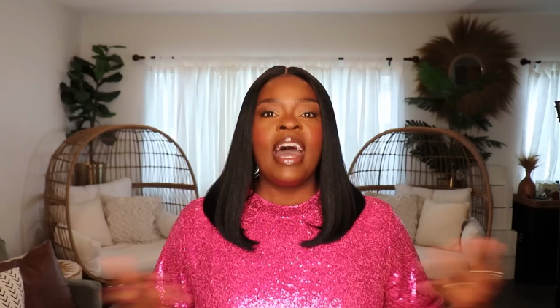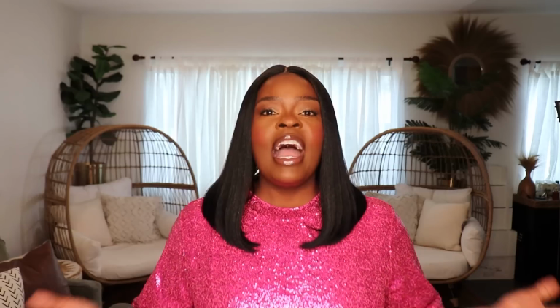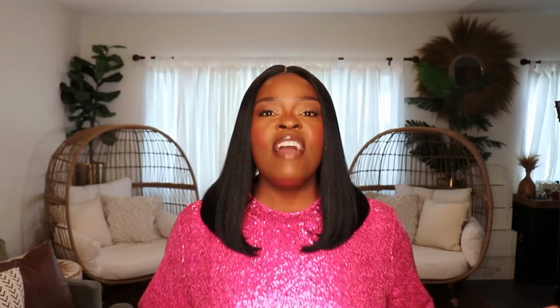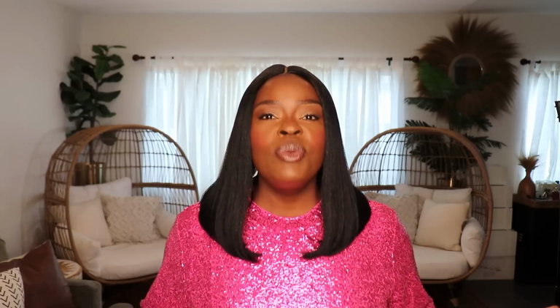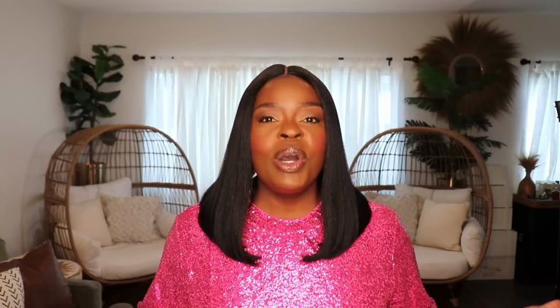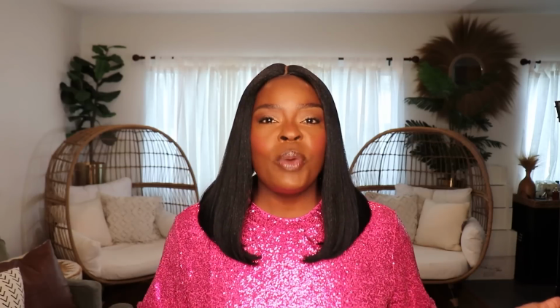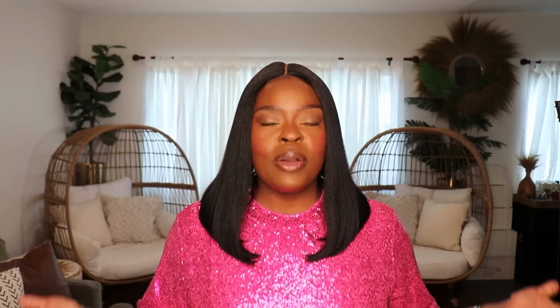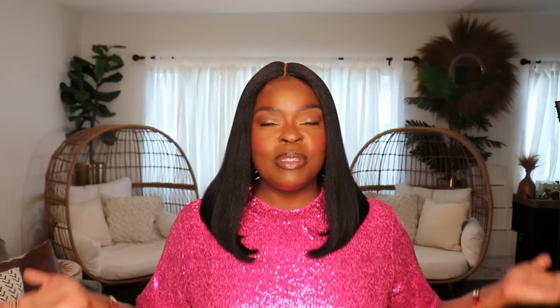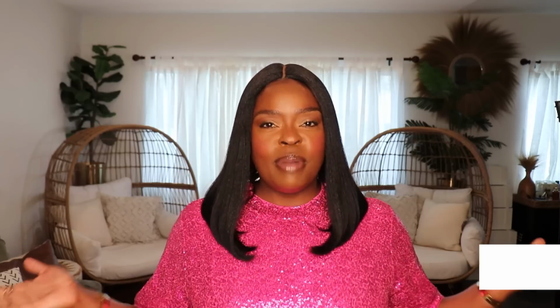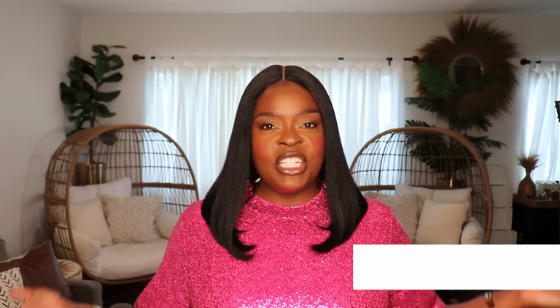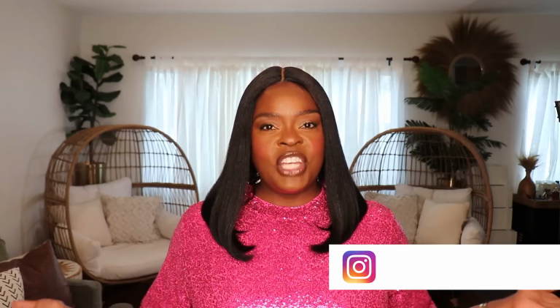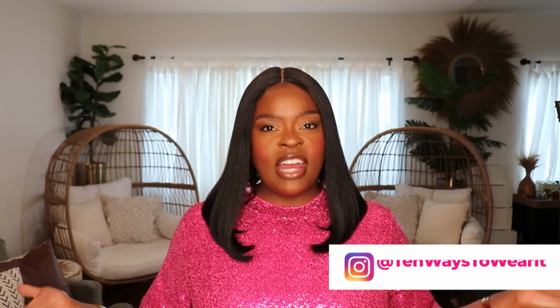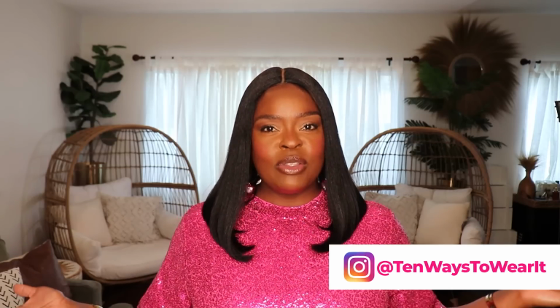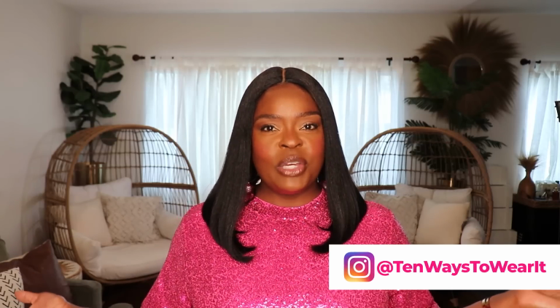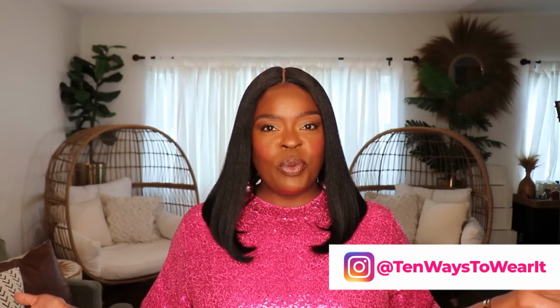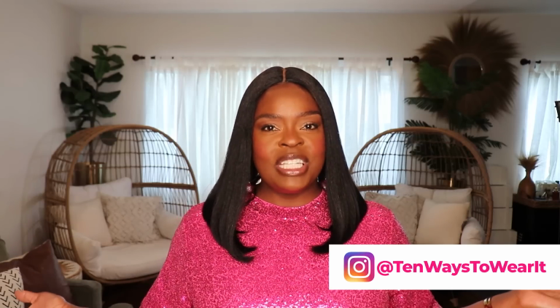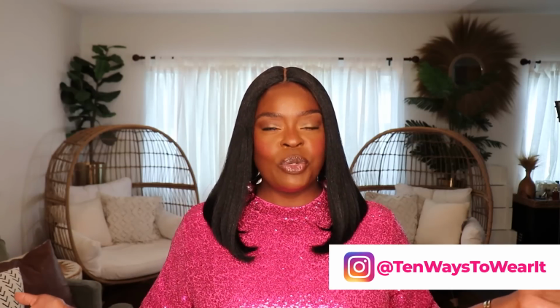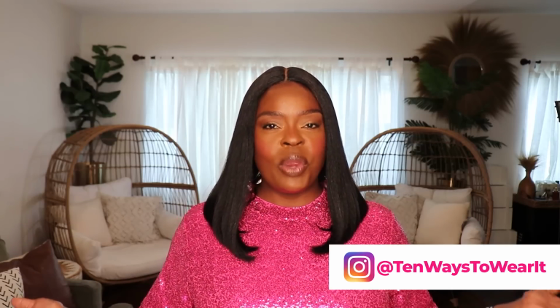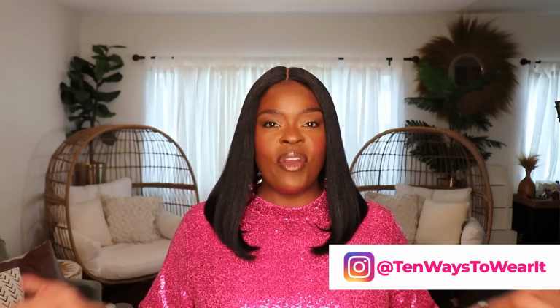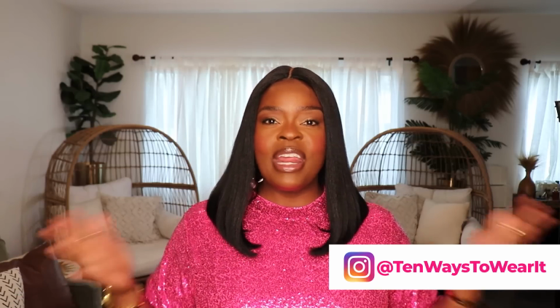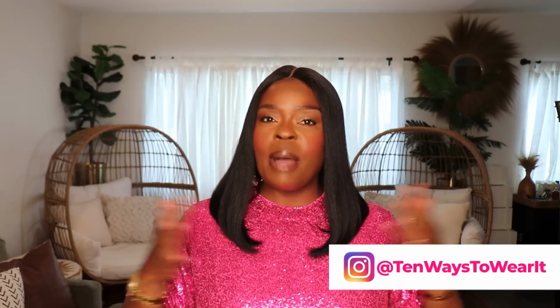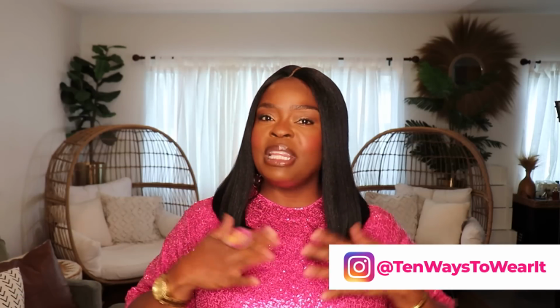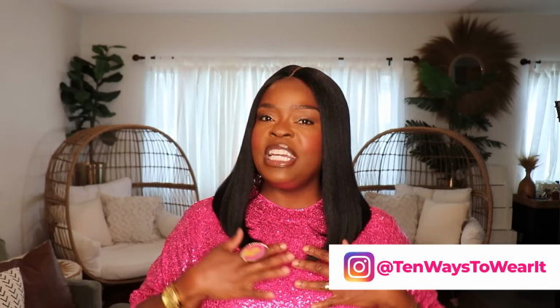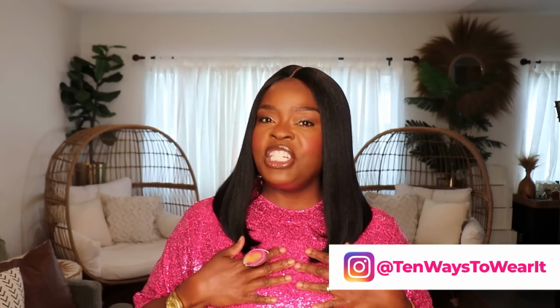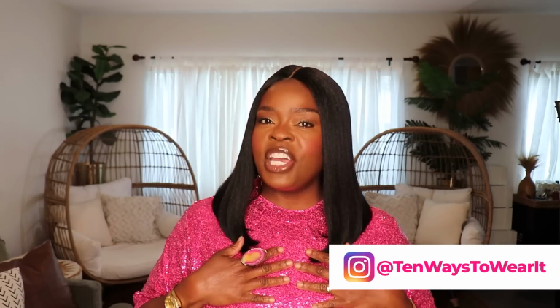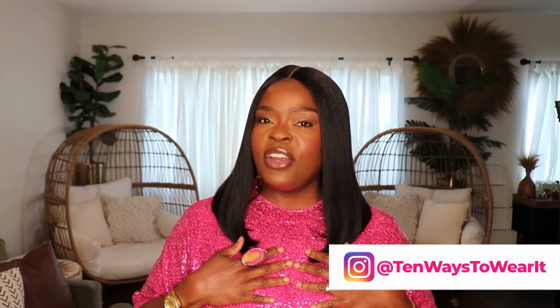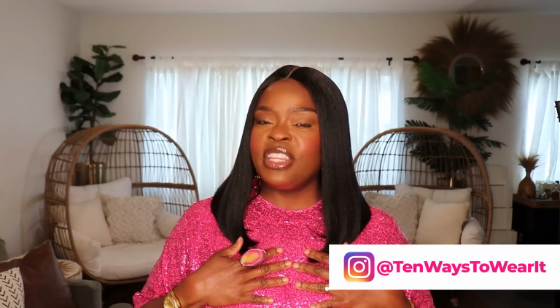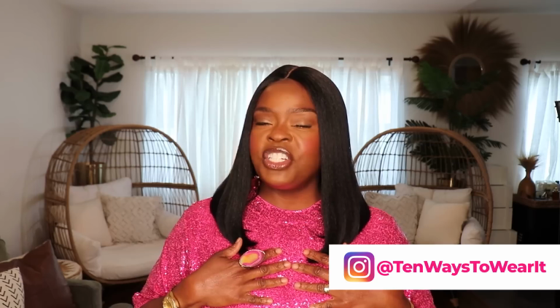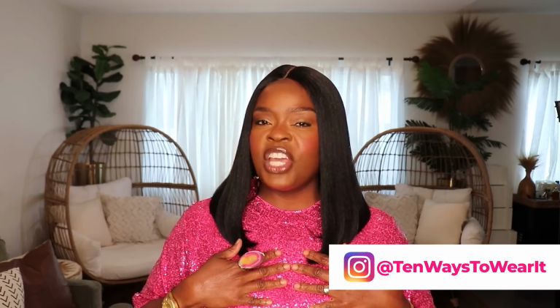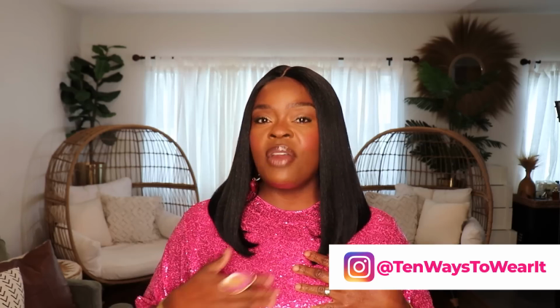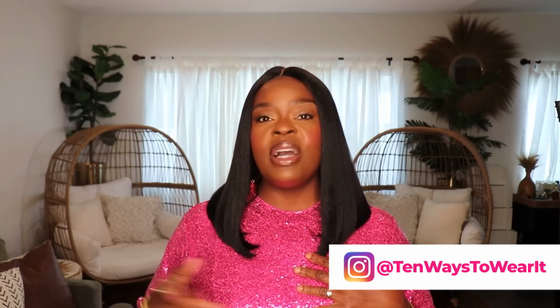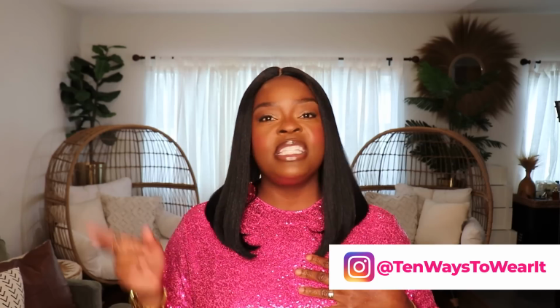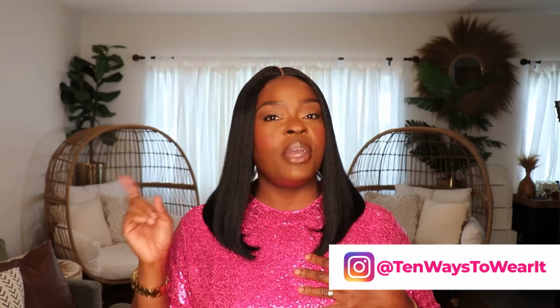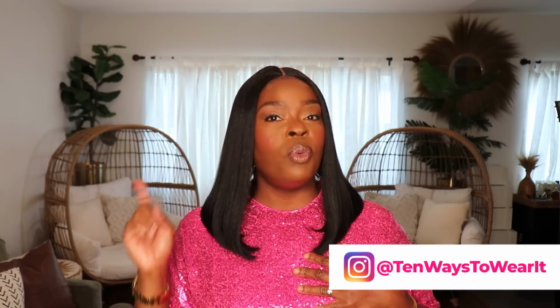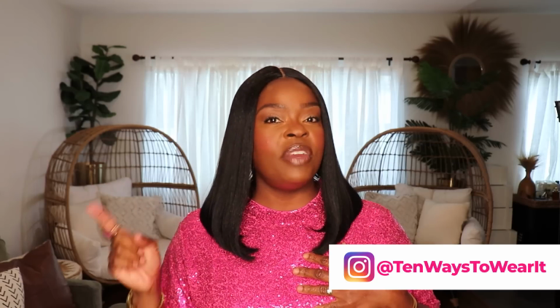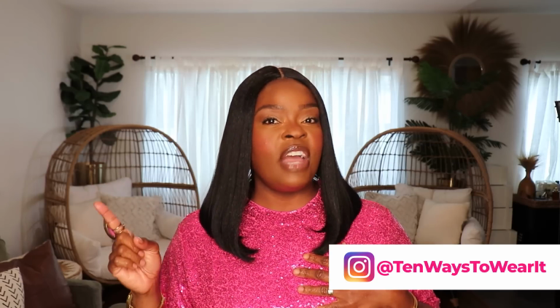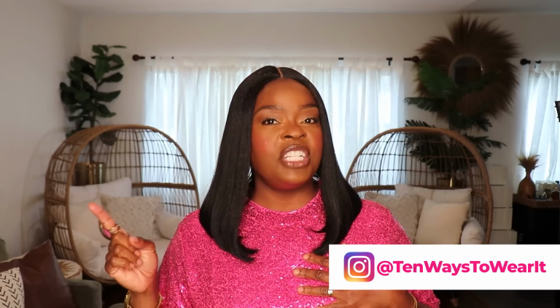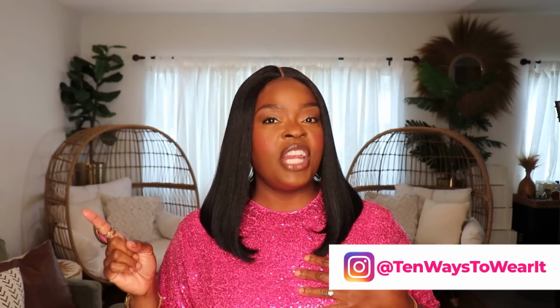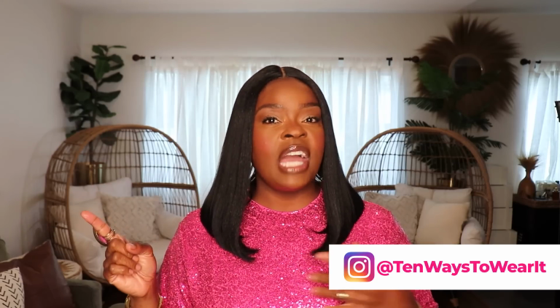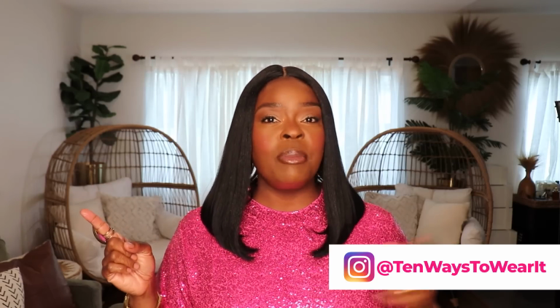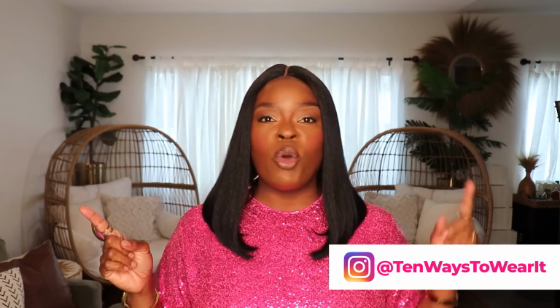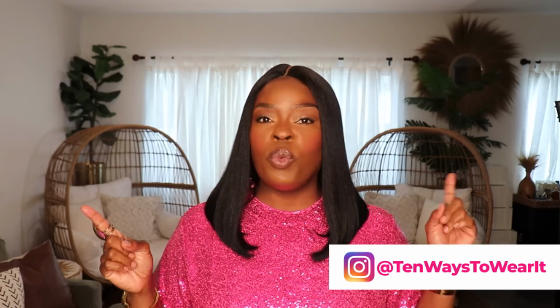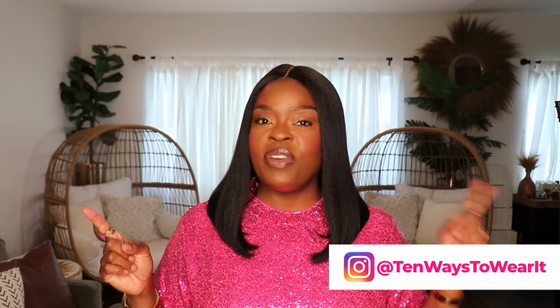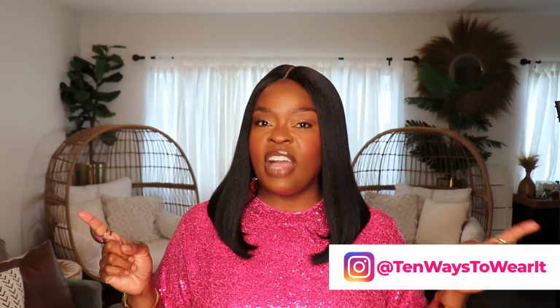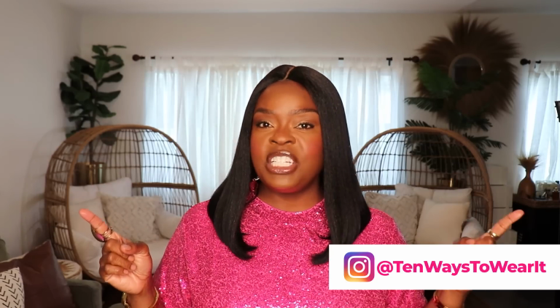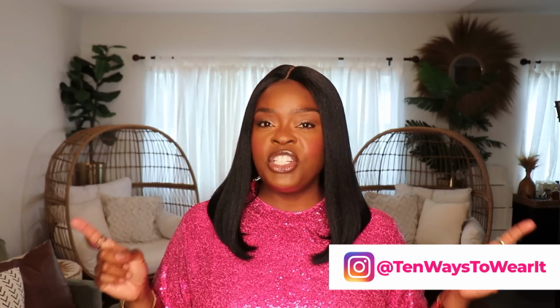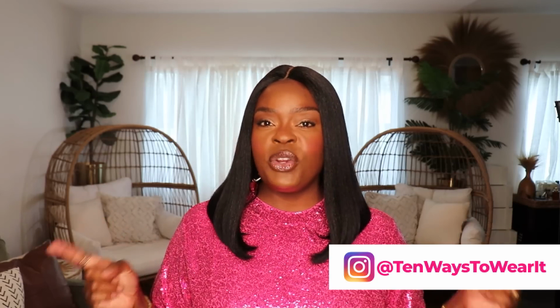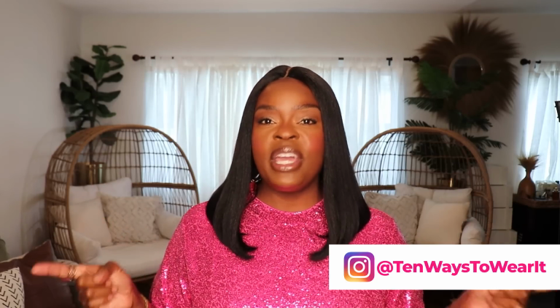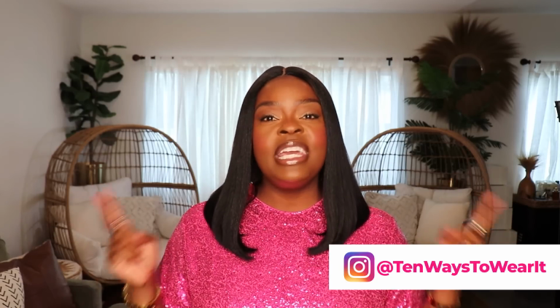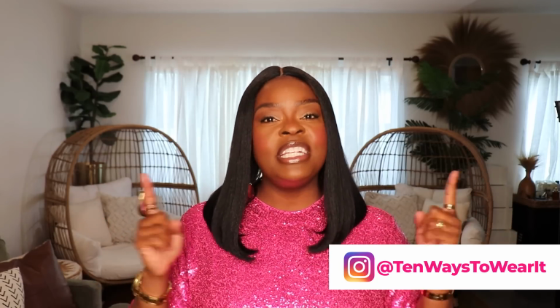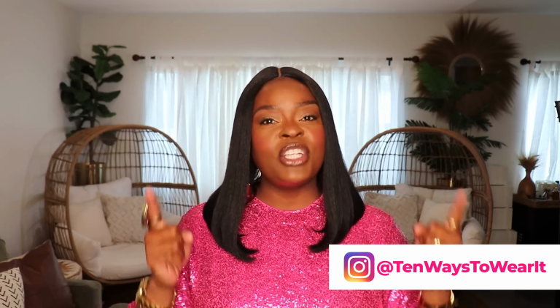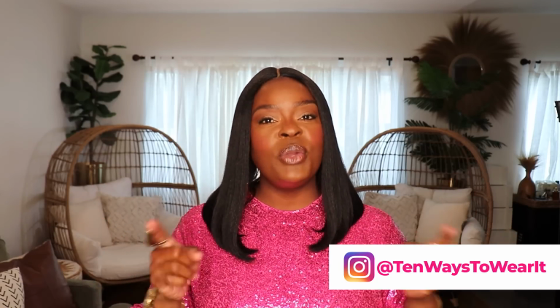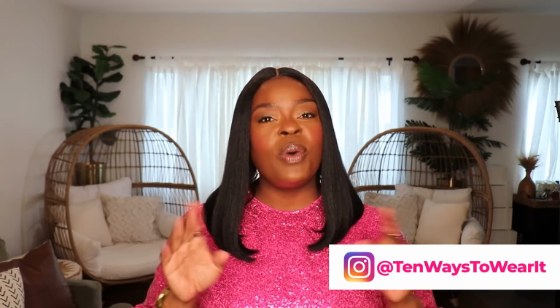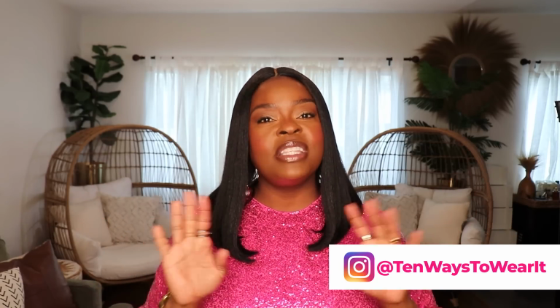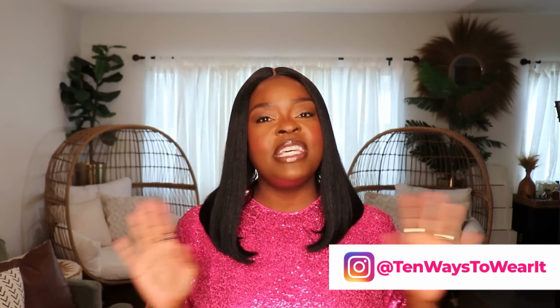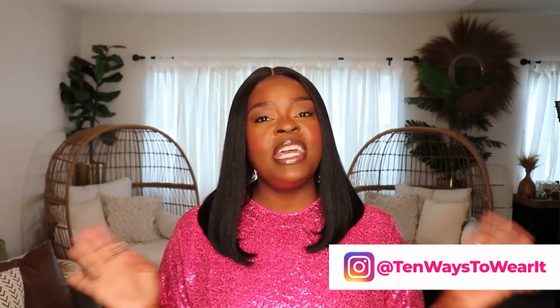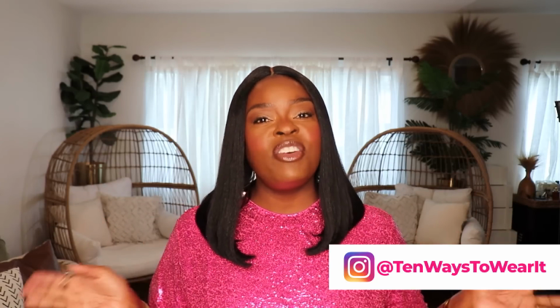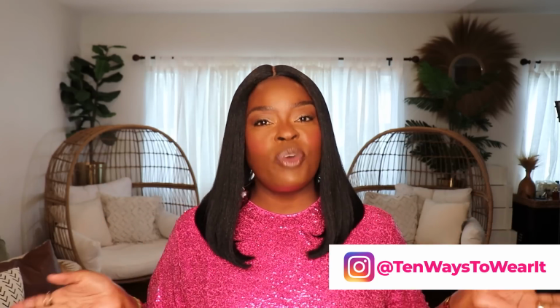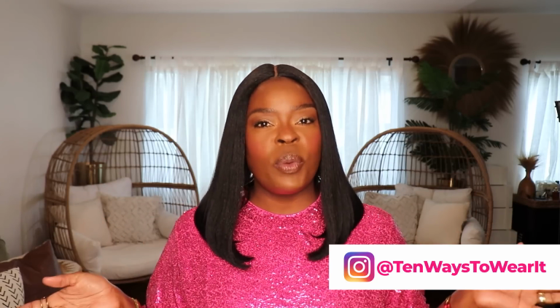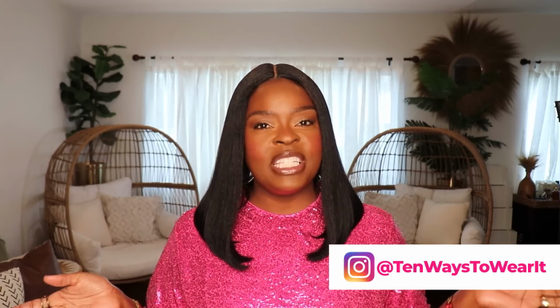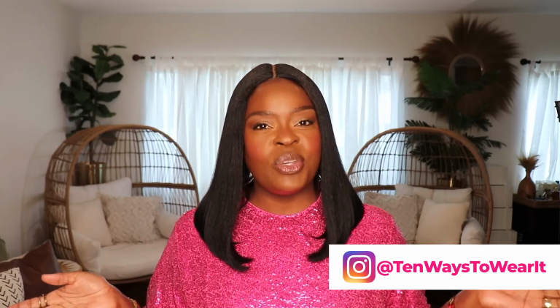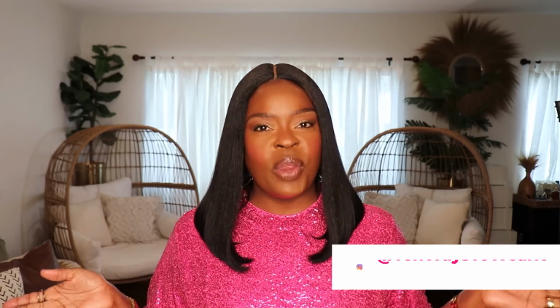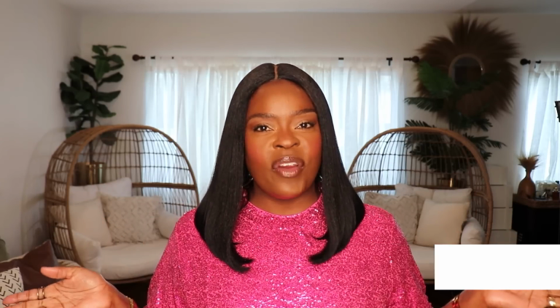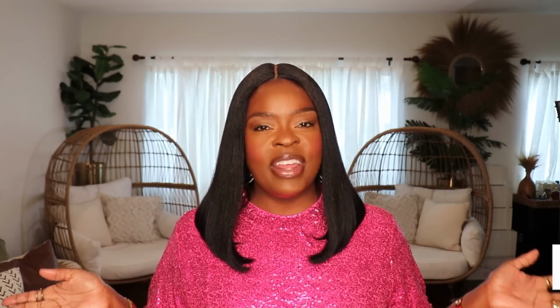Hi everyone! Welcome to my channel 10 Ways to Wear It. I'm Alicia, and on this channel I take one fashion item or one fashion trend and show you all 10 different ways to wear it.